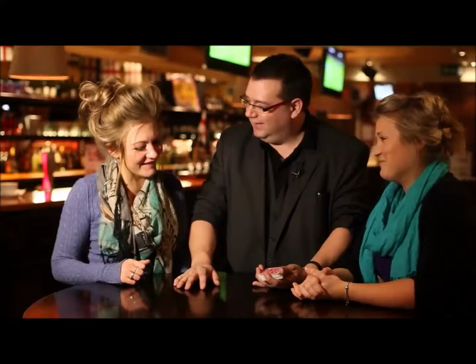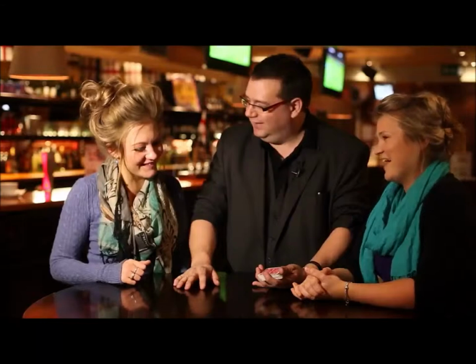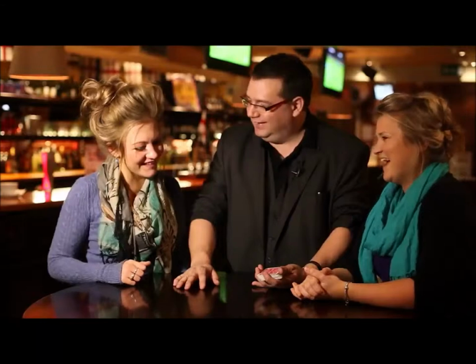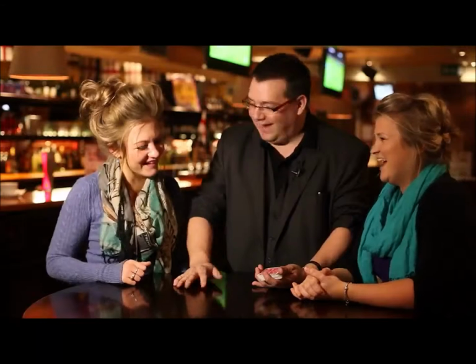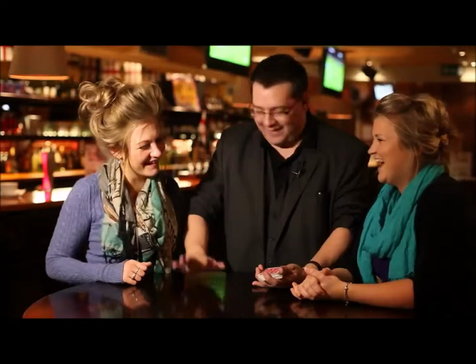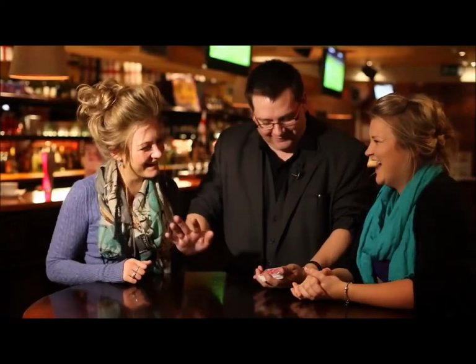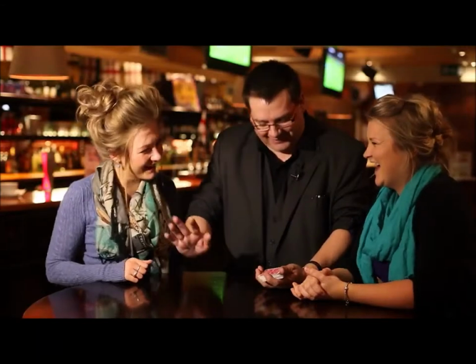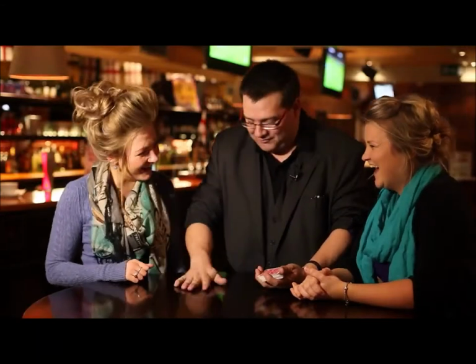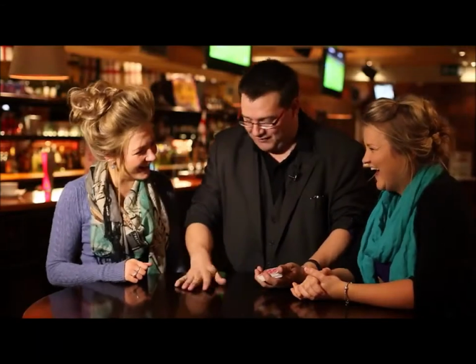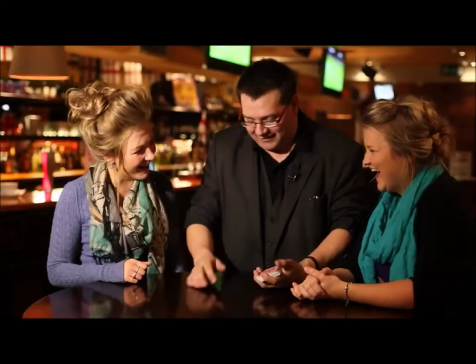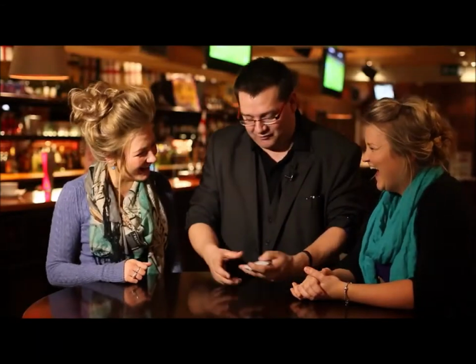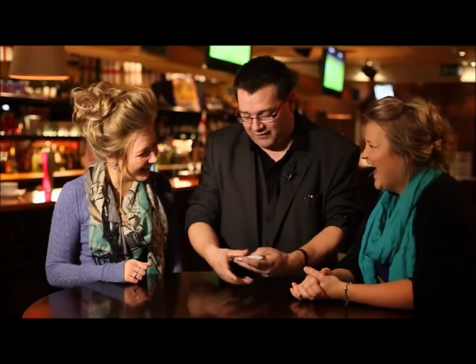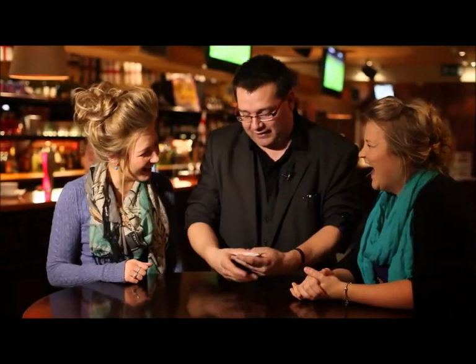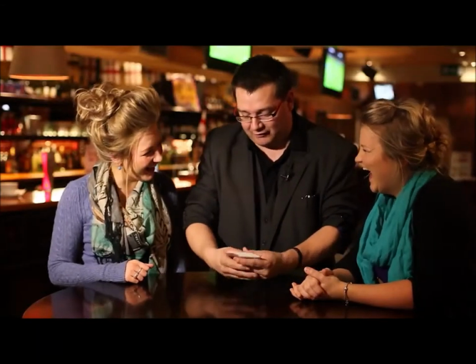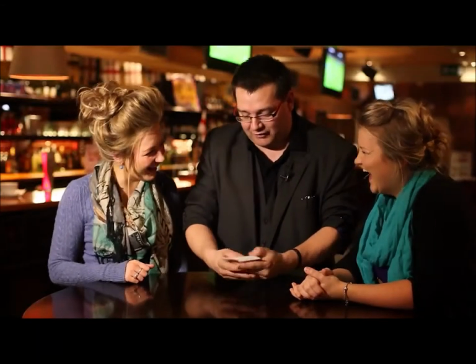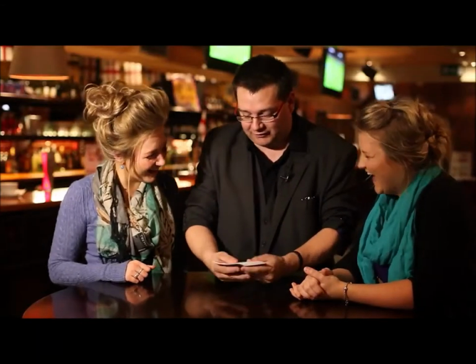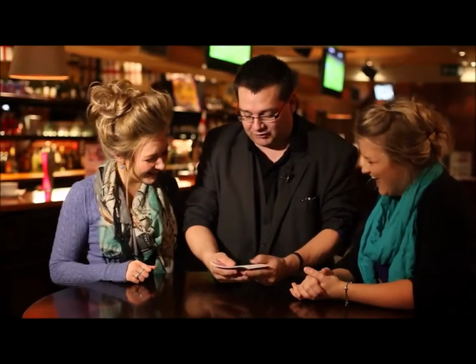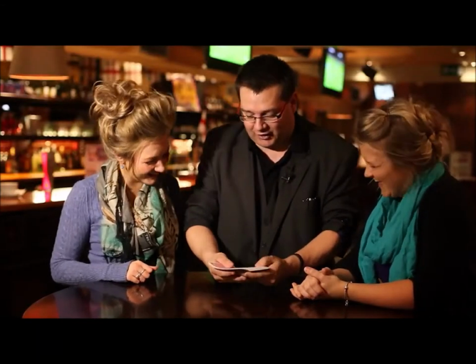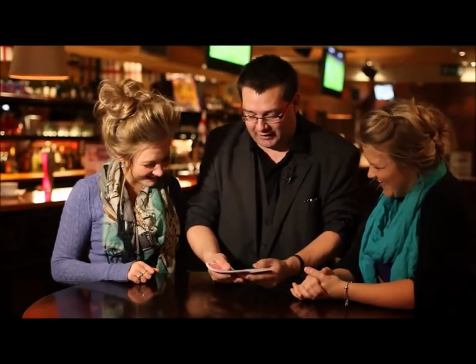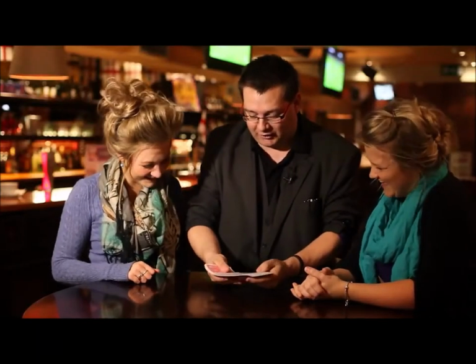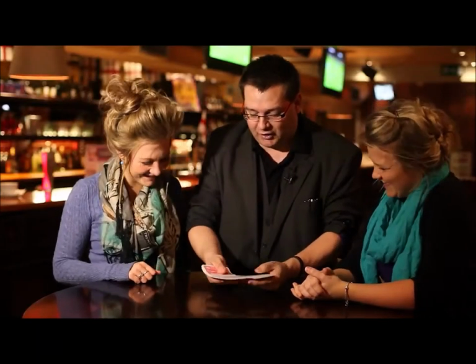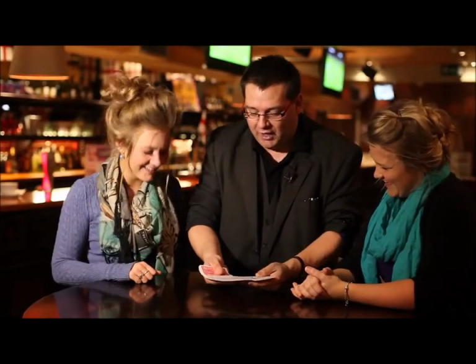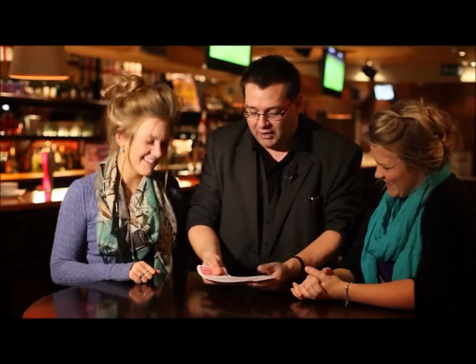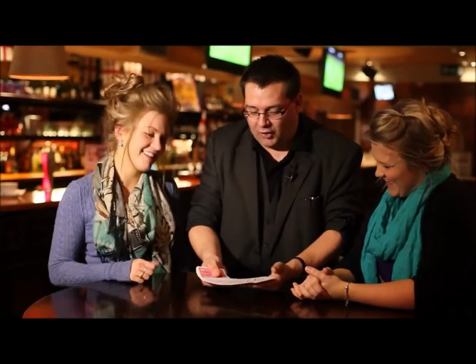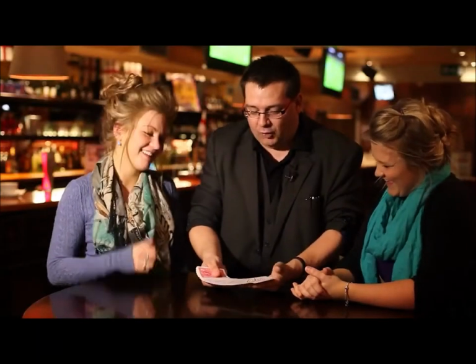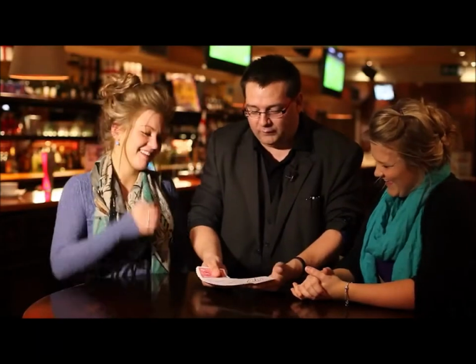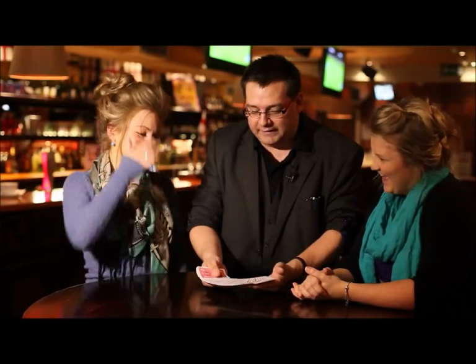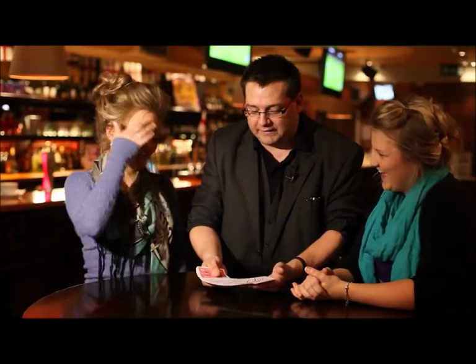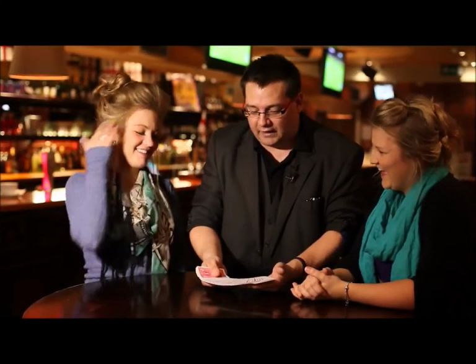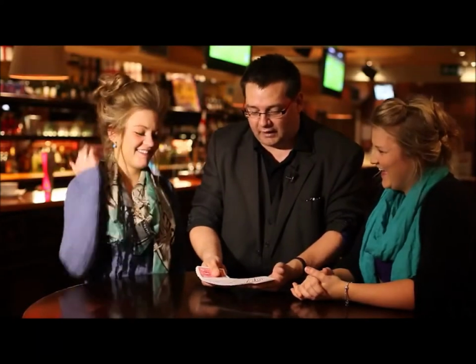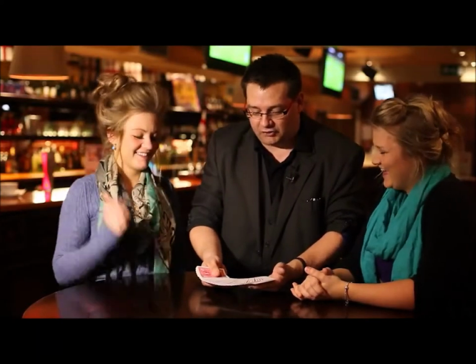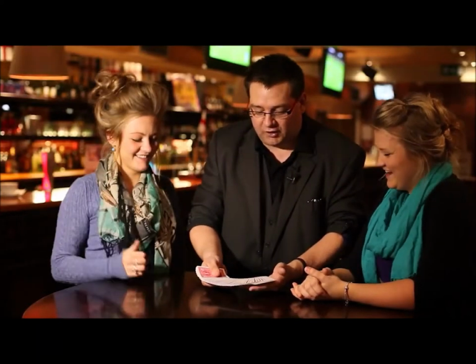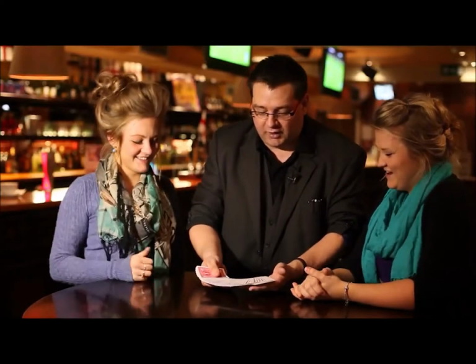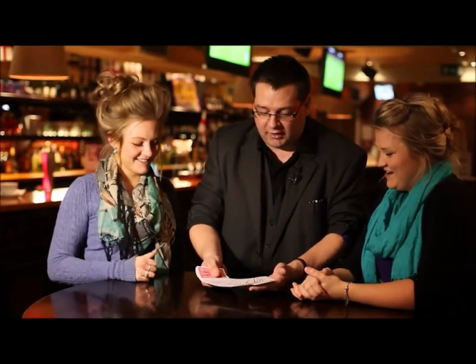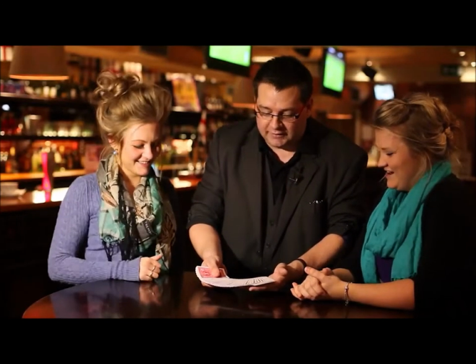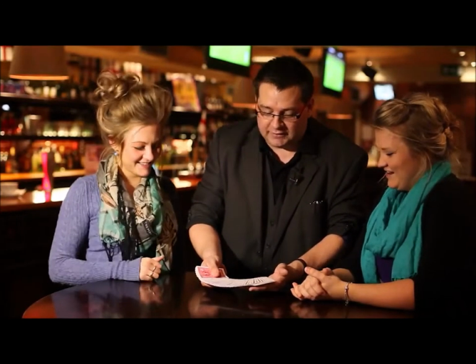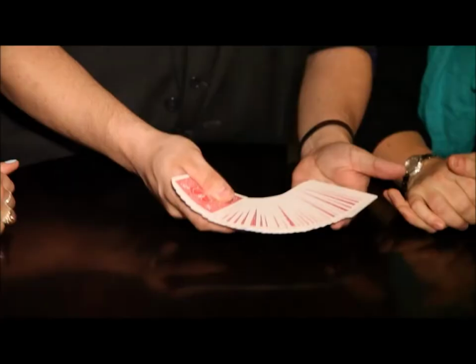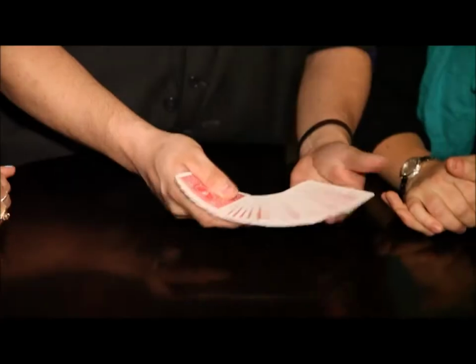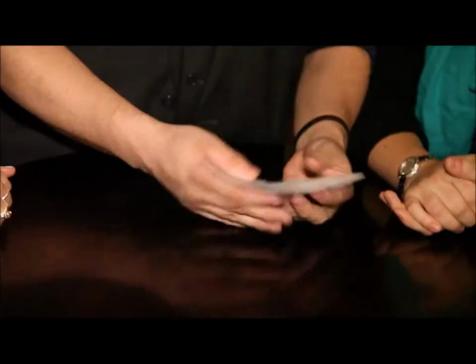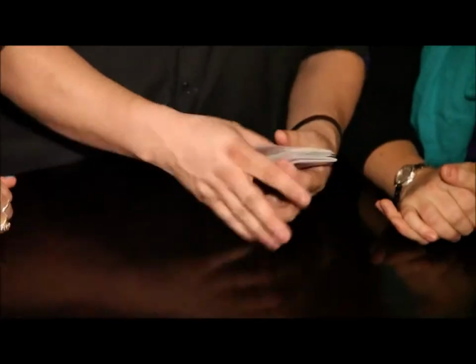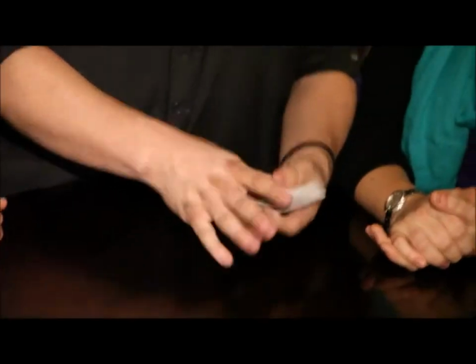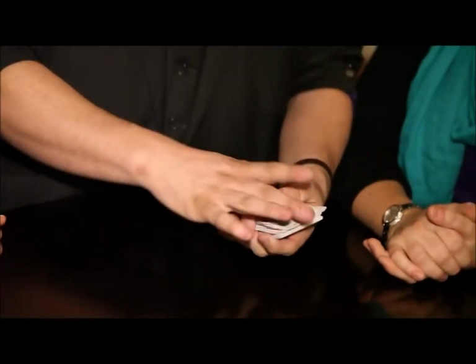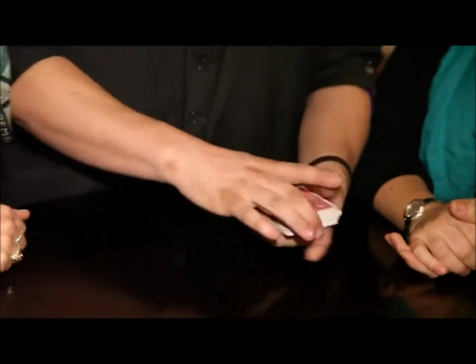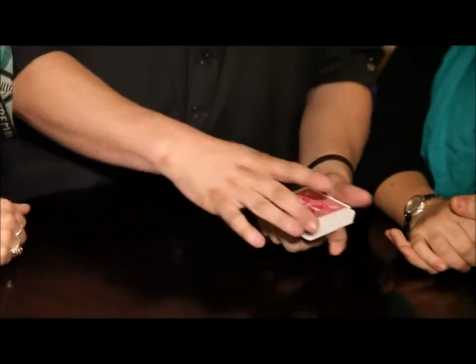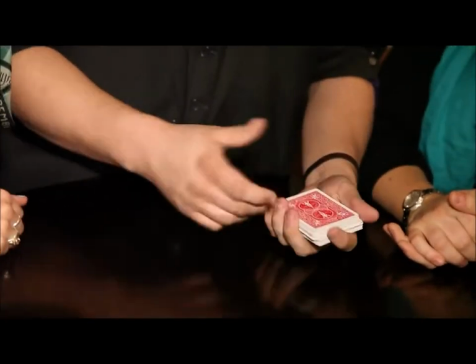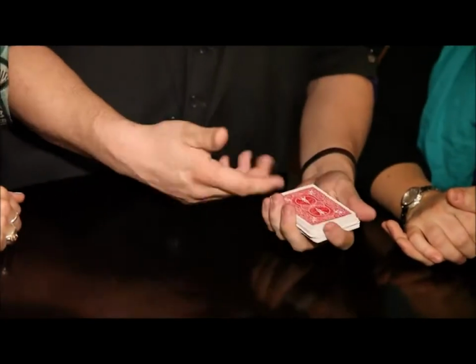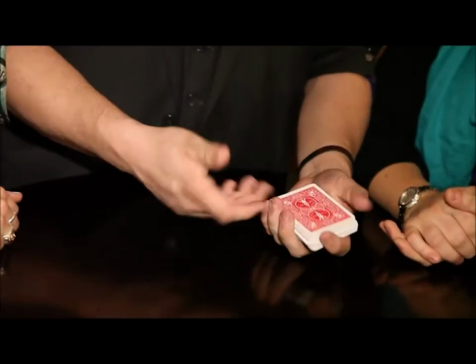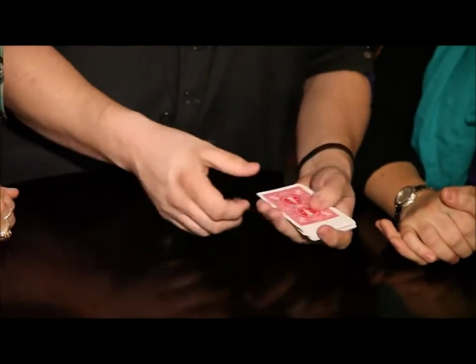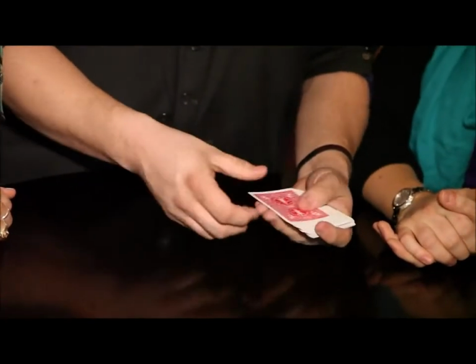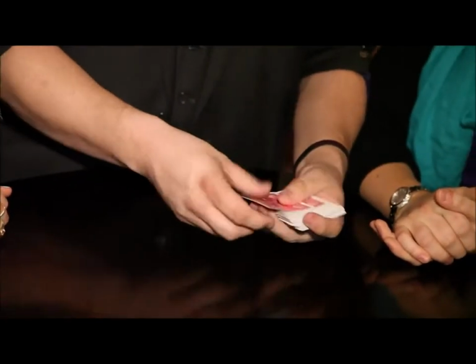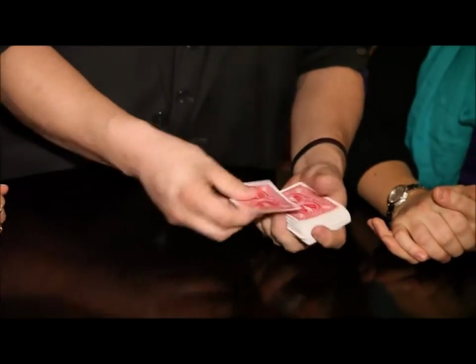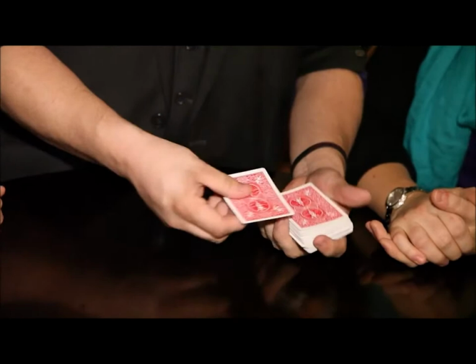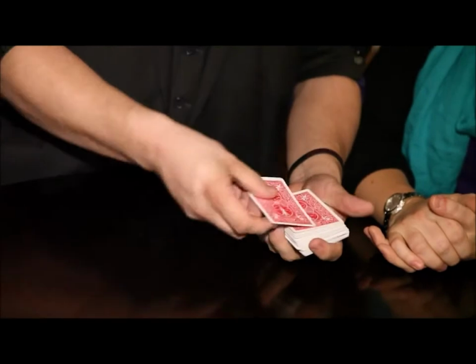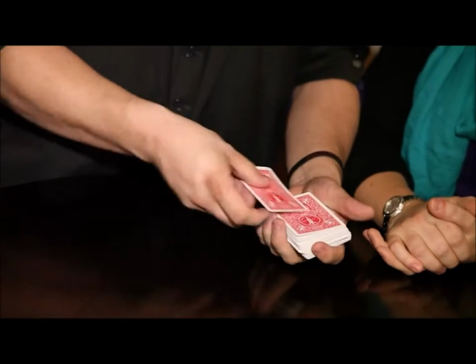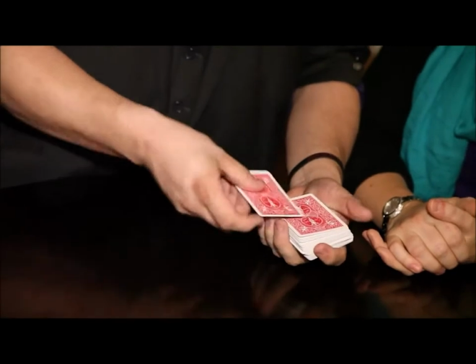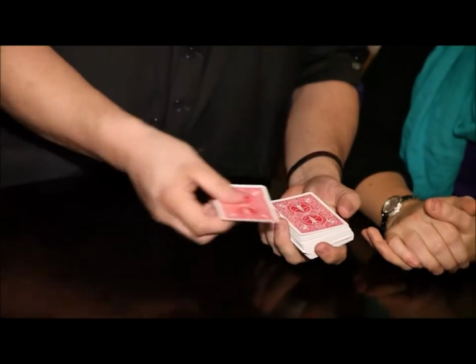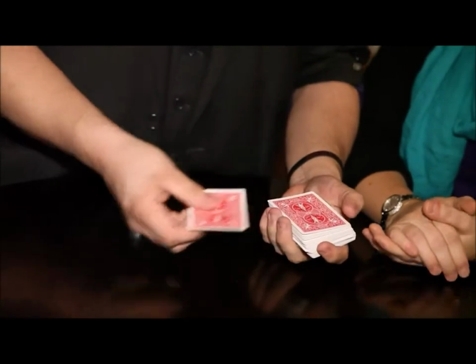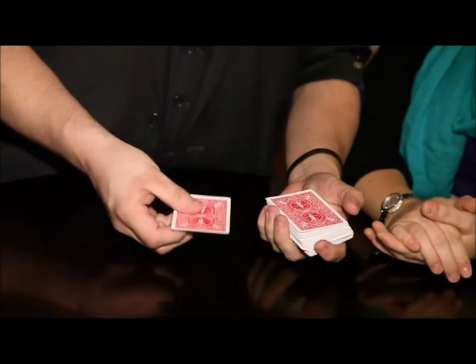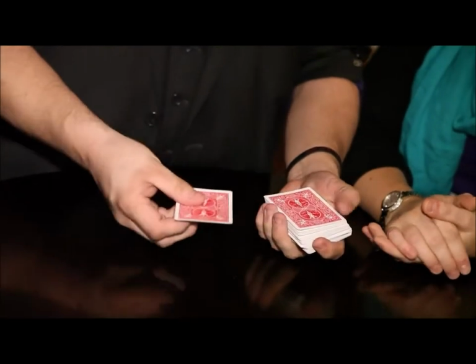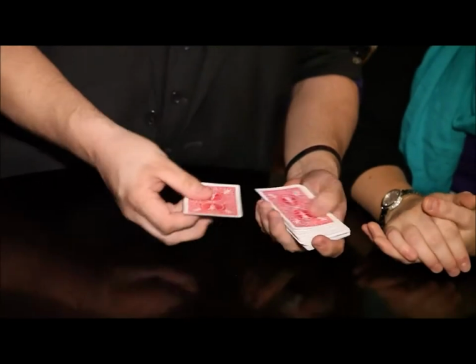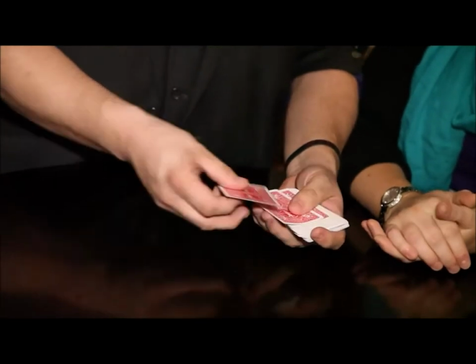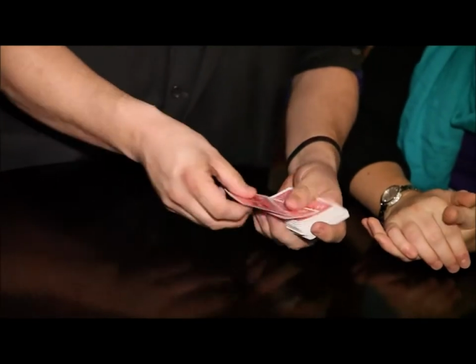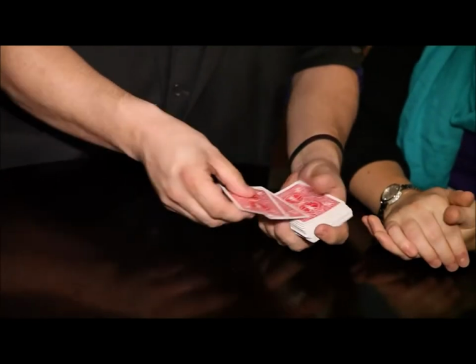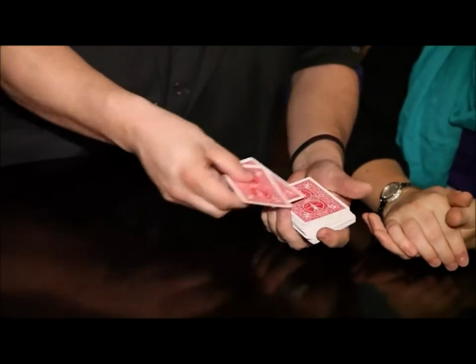No, fair enough, I just thought I'd ask. Look, all these cards — this is a special new technique I've come up with for marking cards.